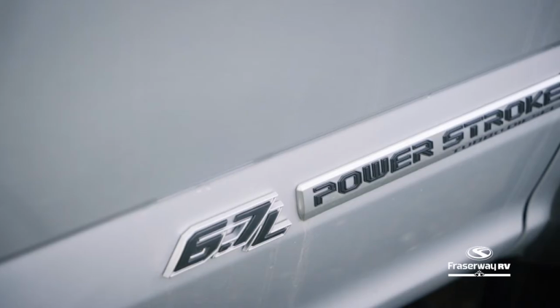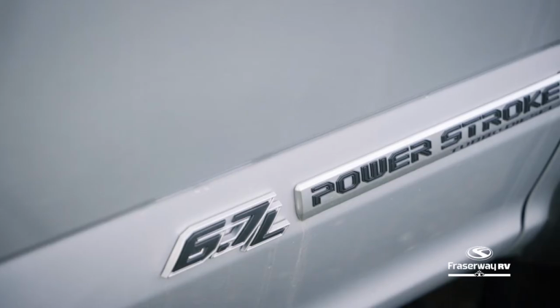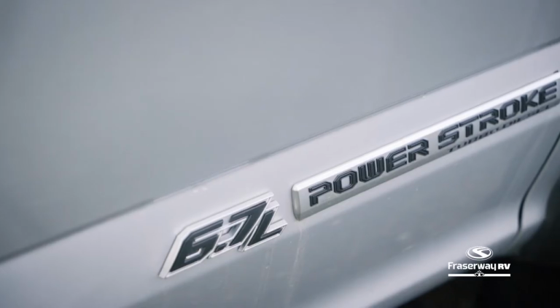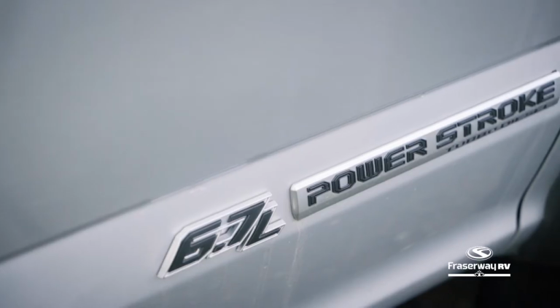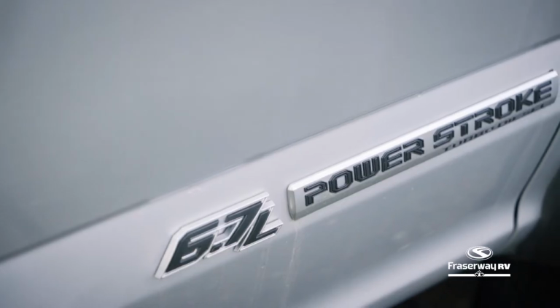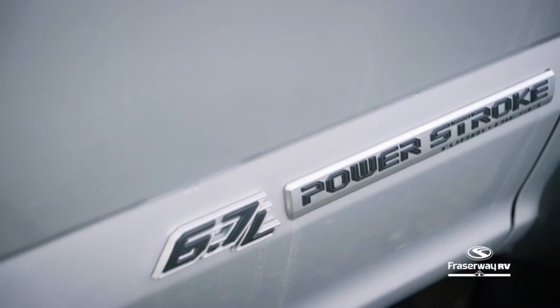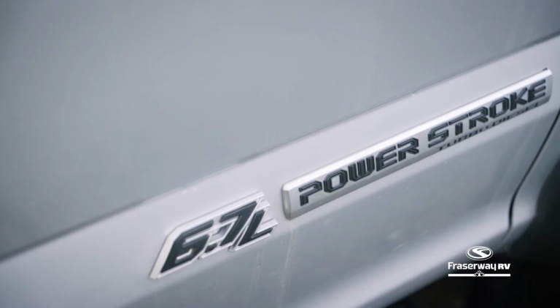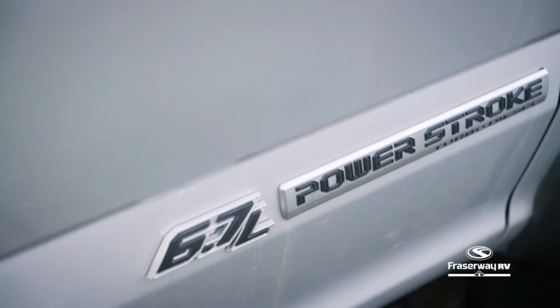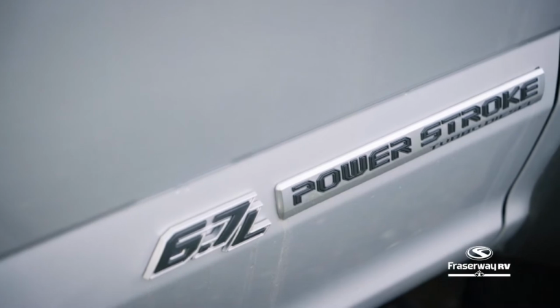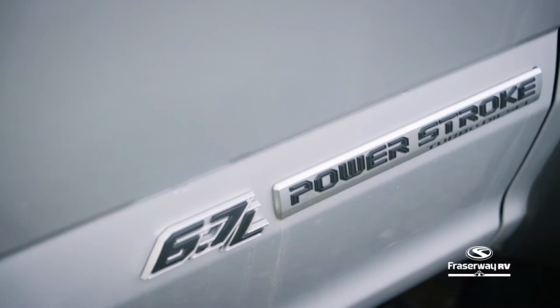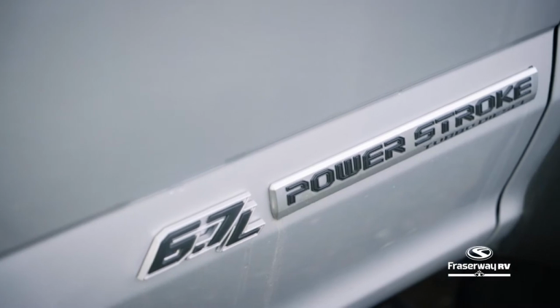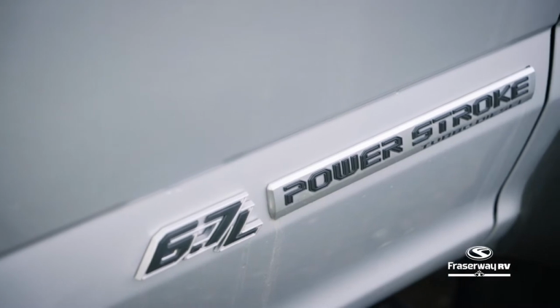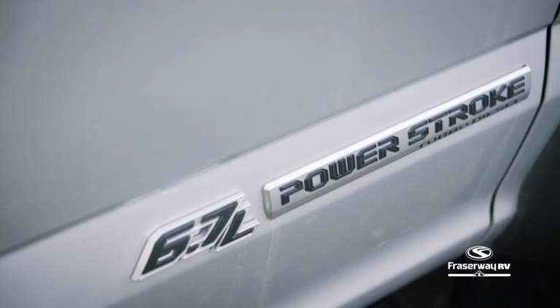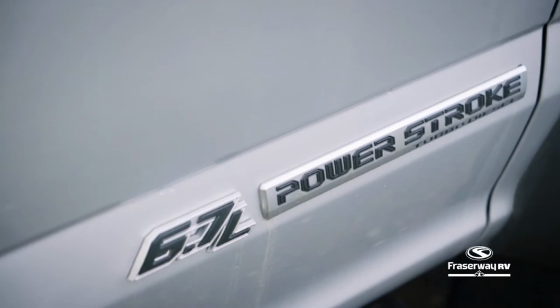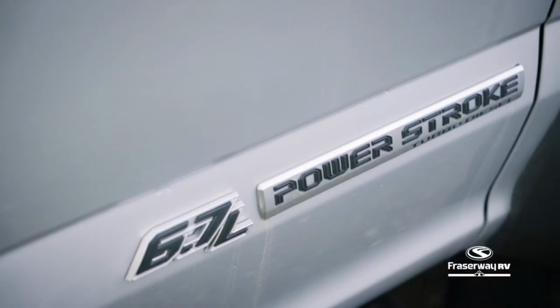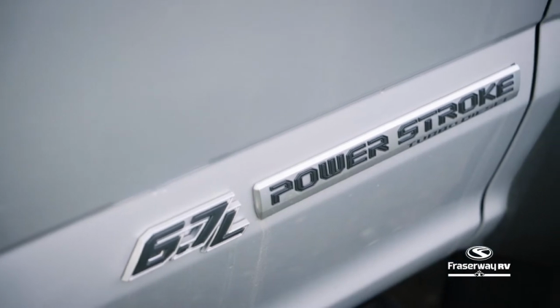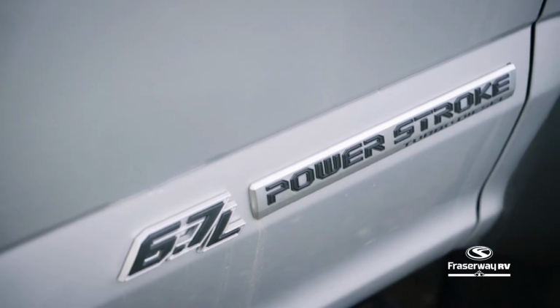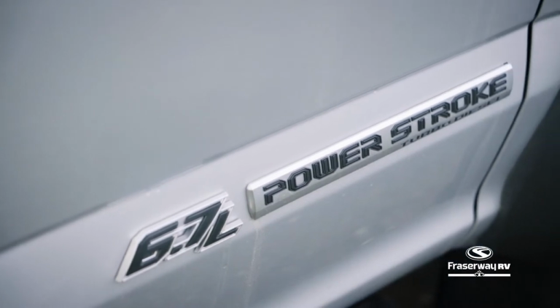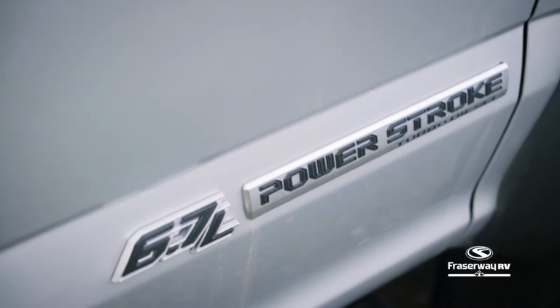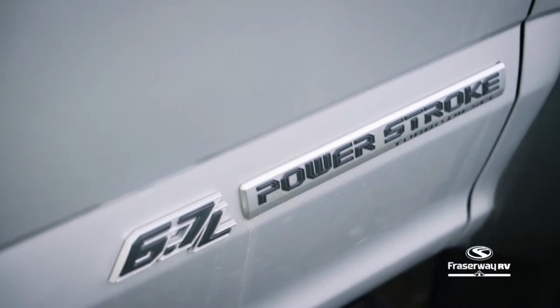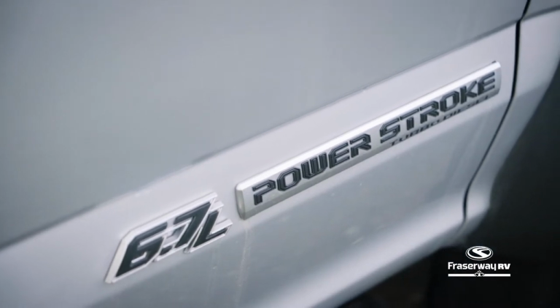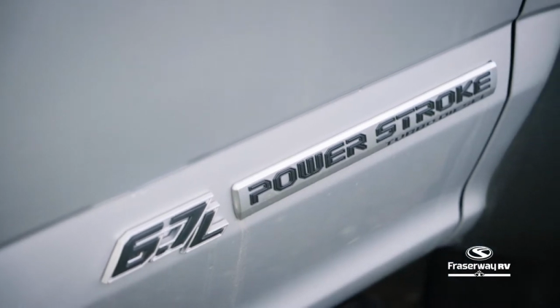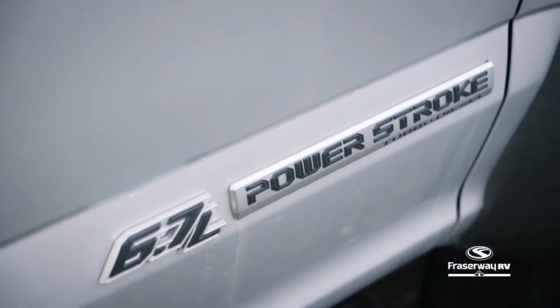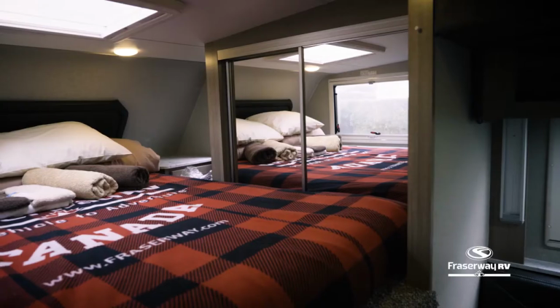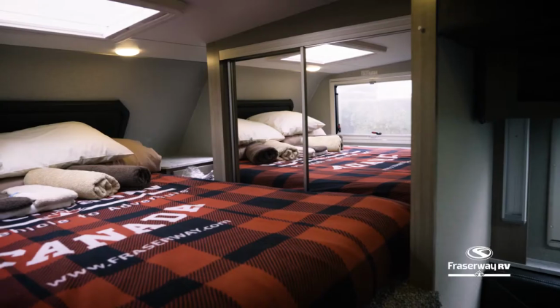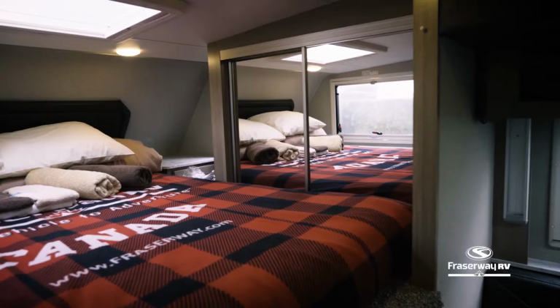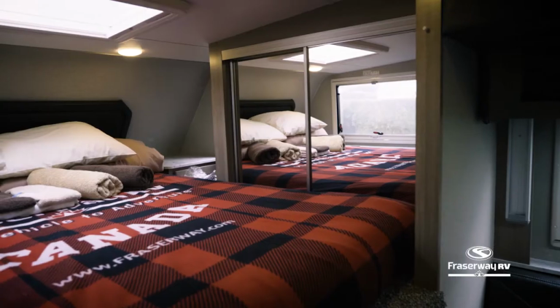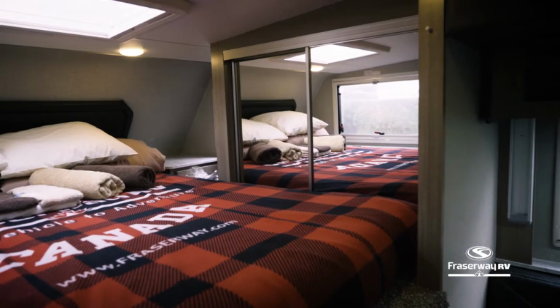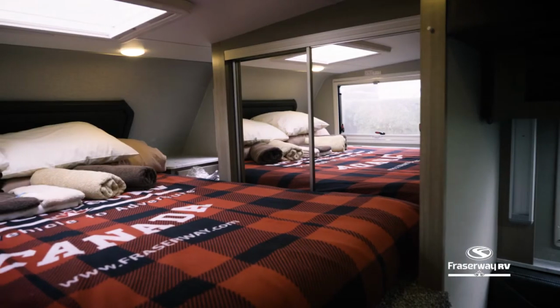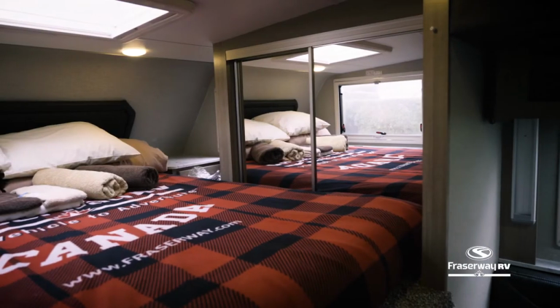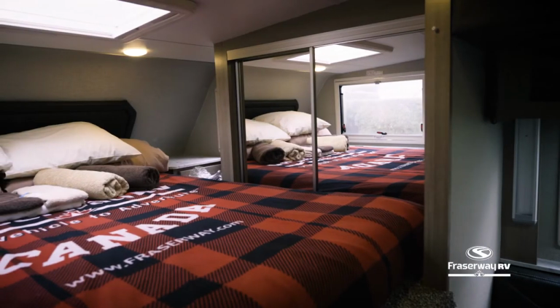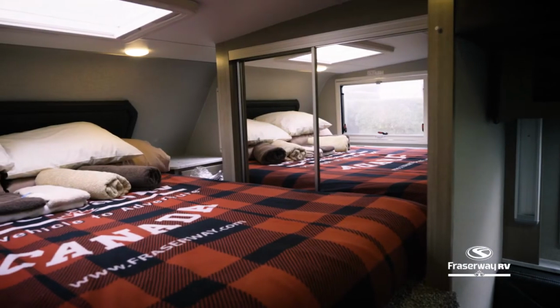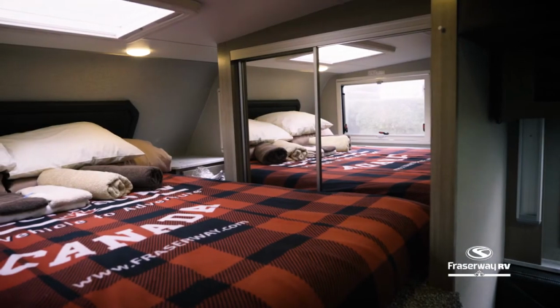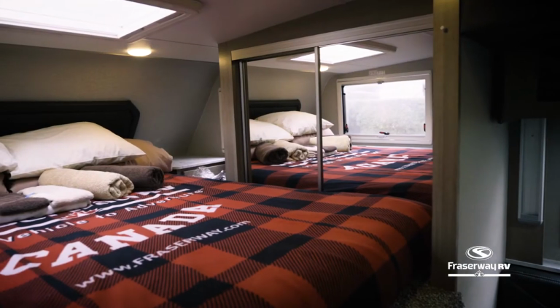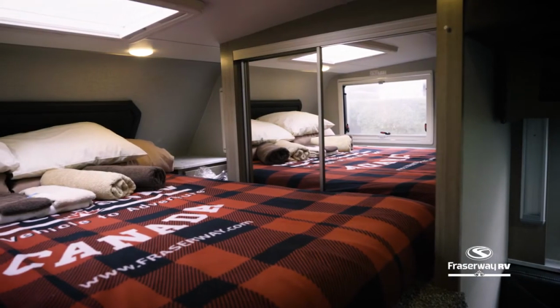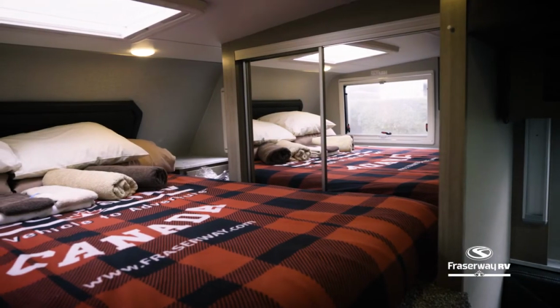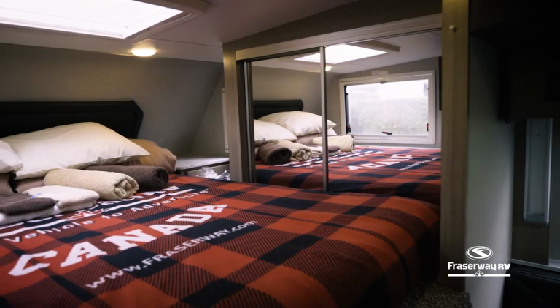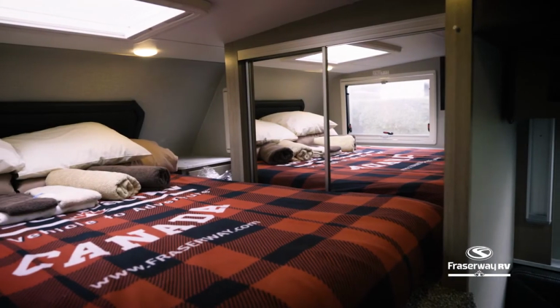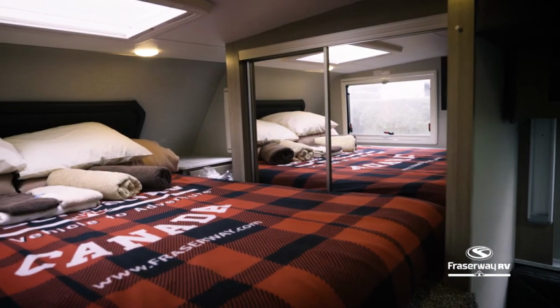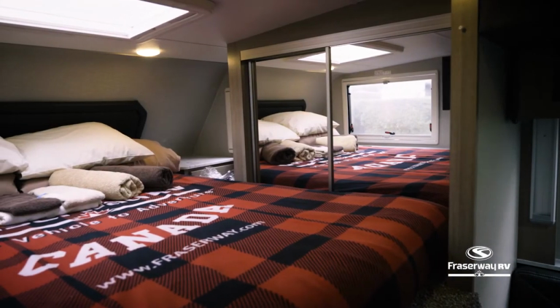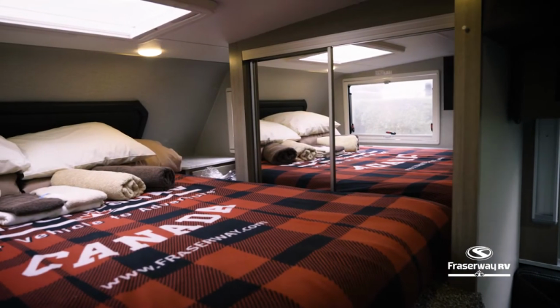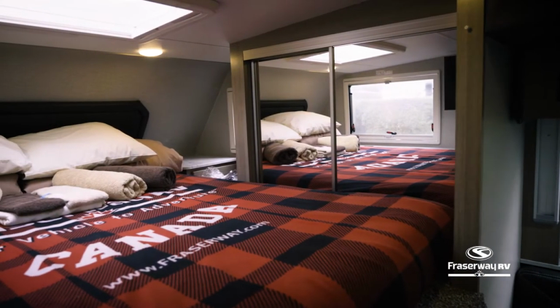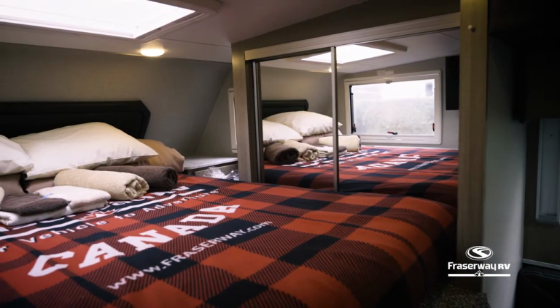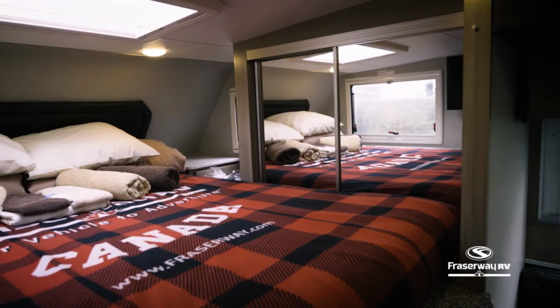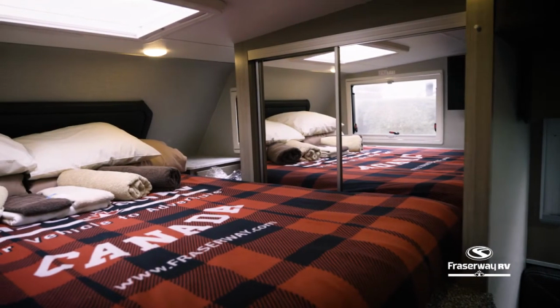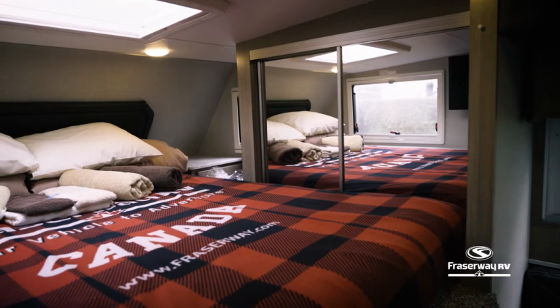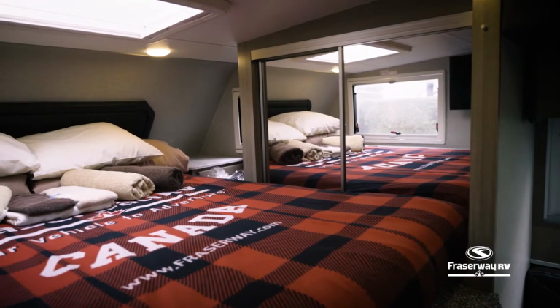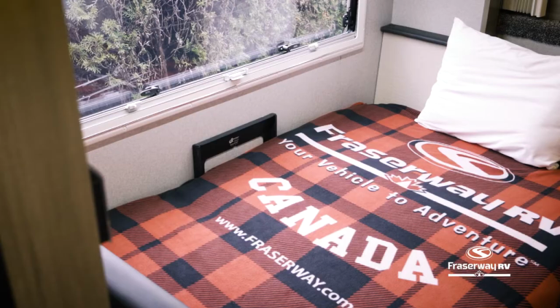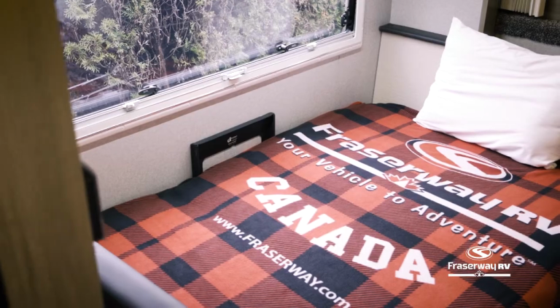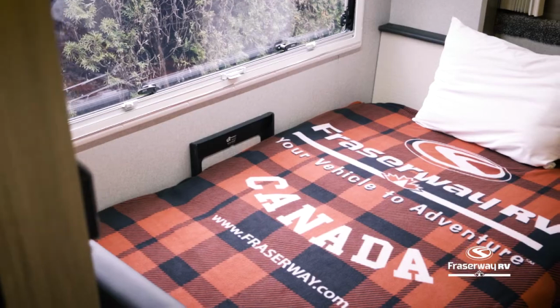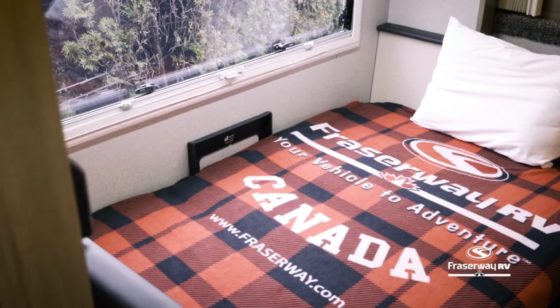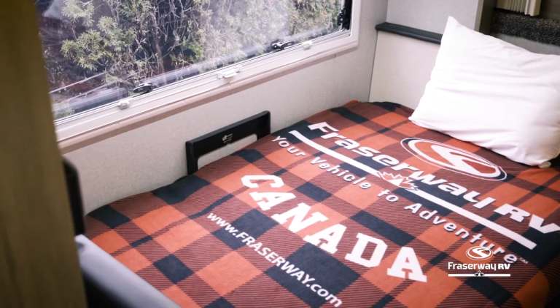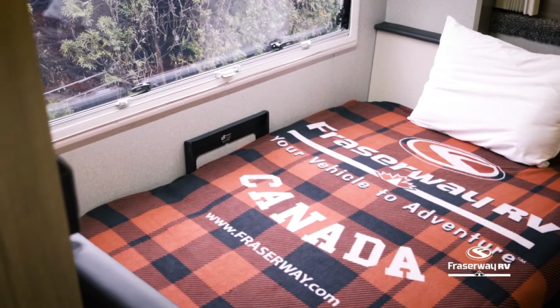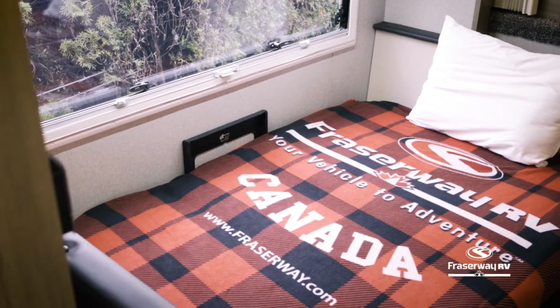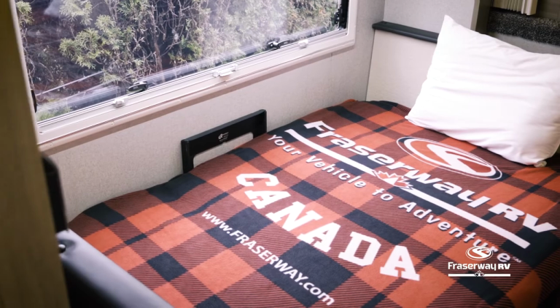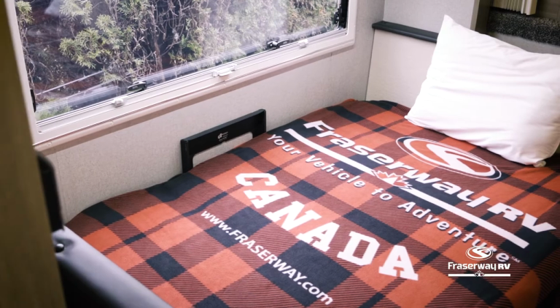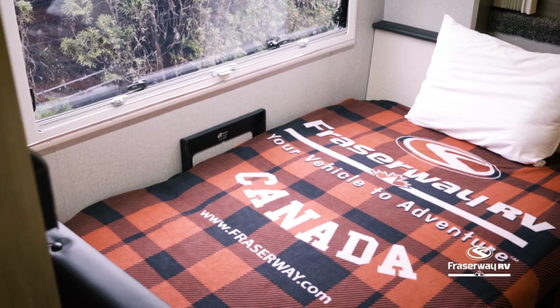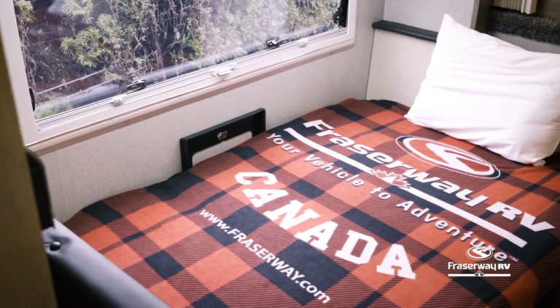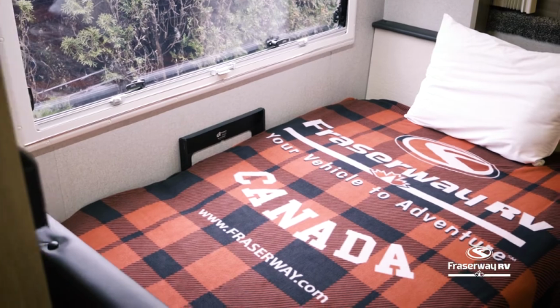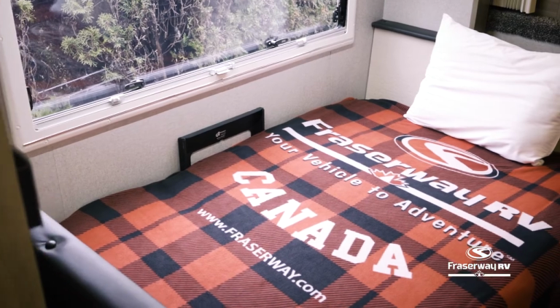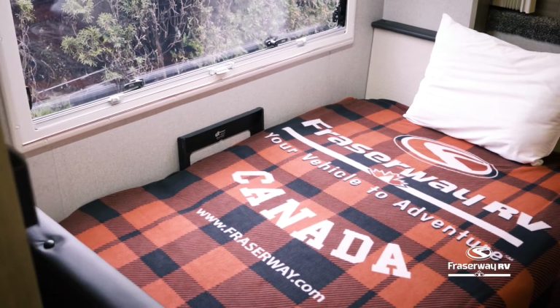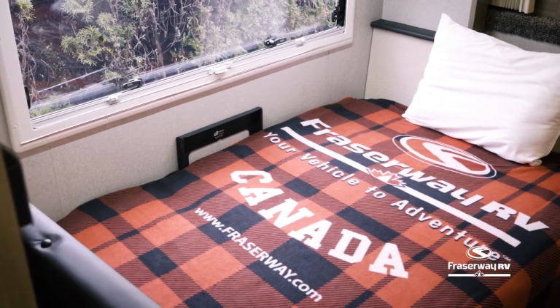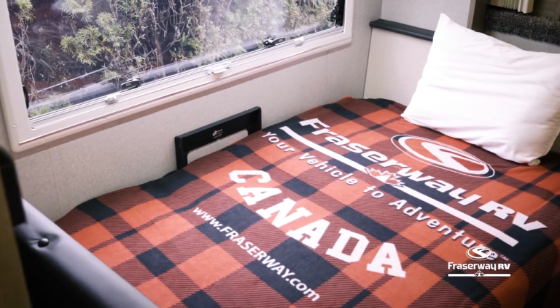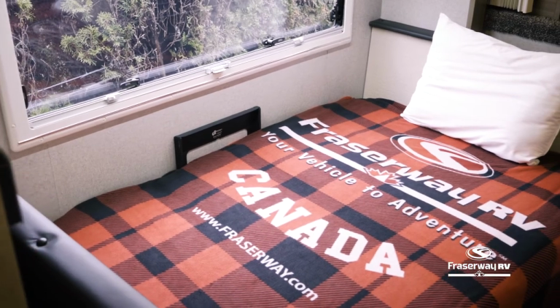This unique four-wheel drive diesel motorhome sleeps four adults and two children and is one of the newest additions to our rental fleet.